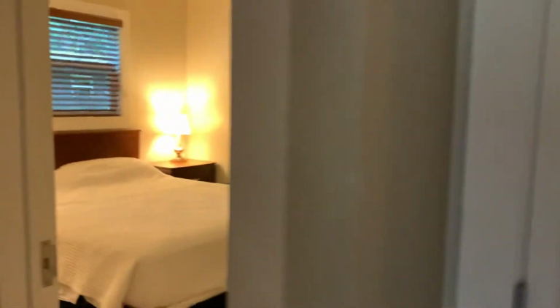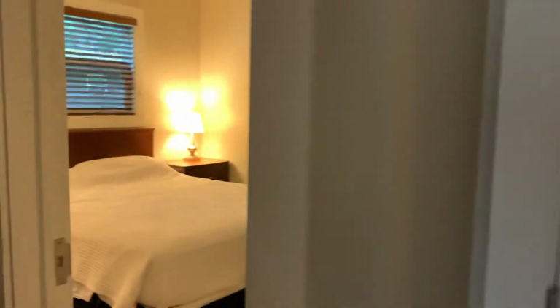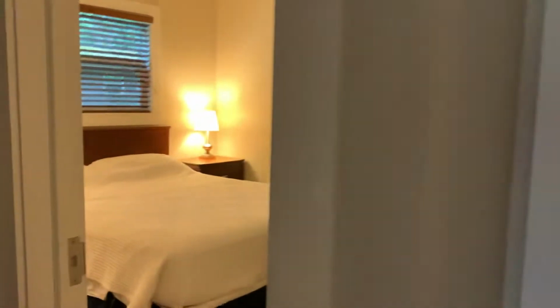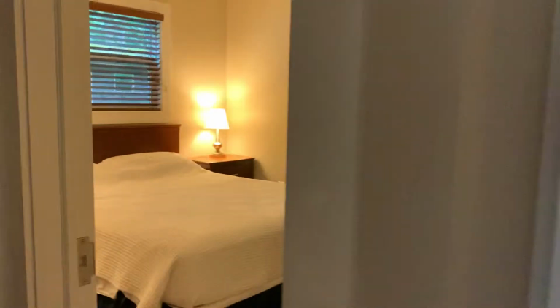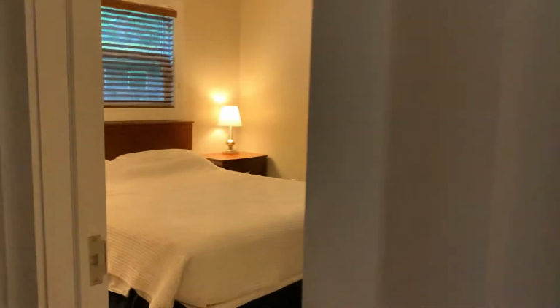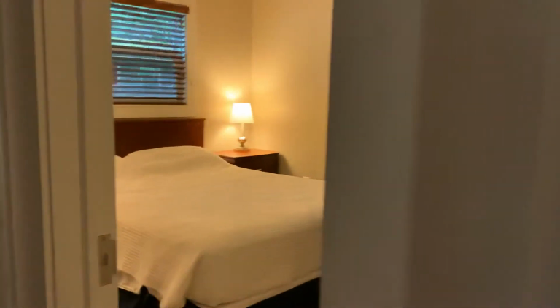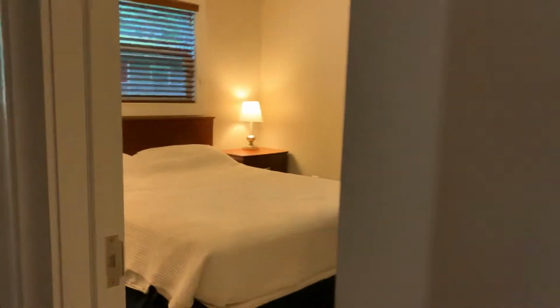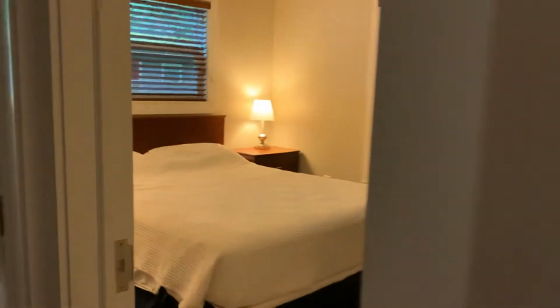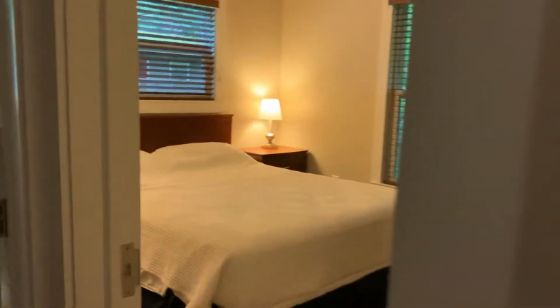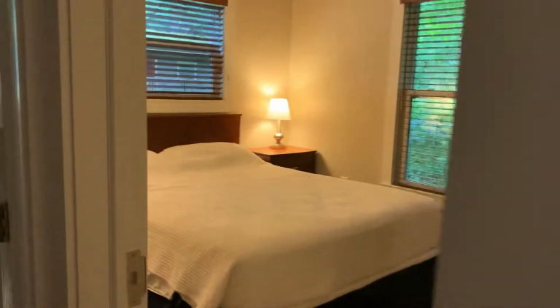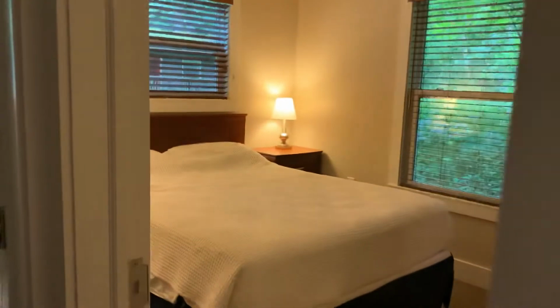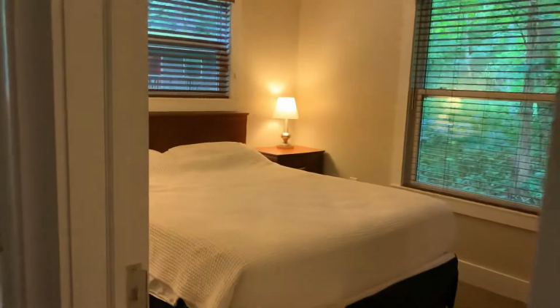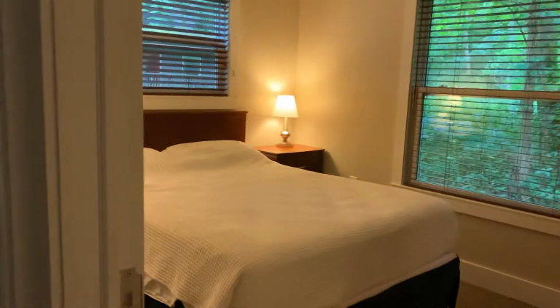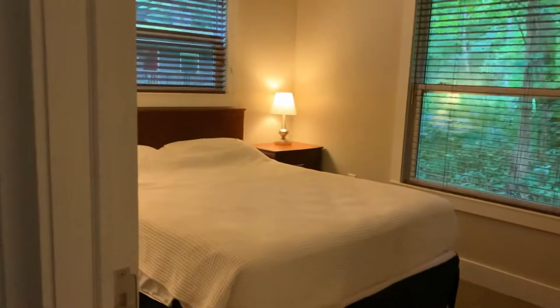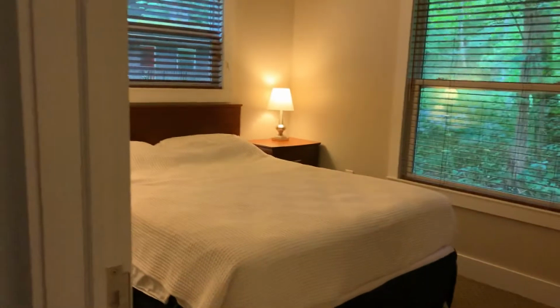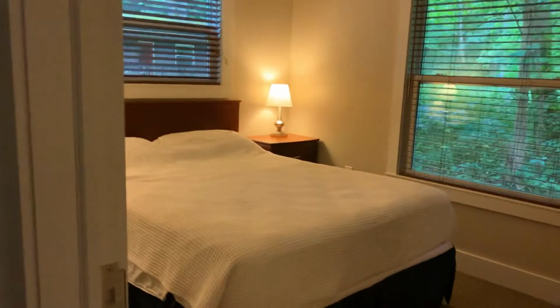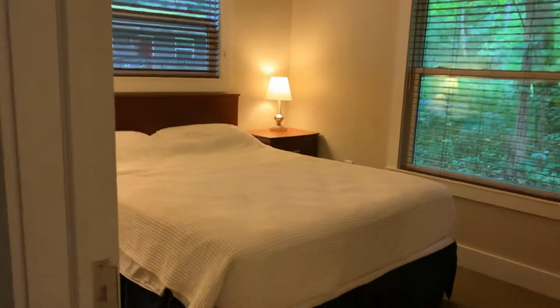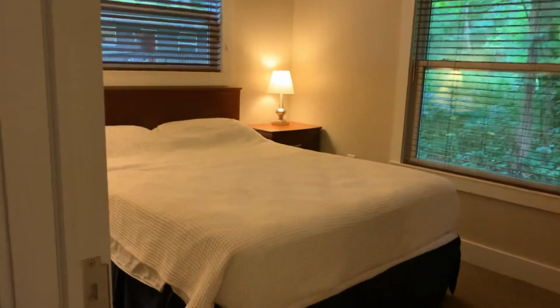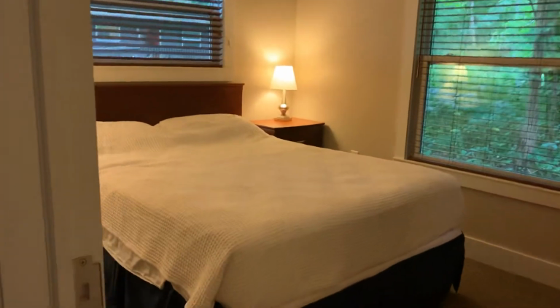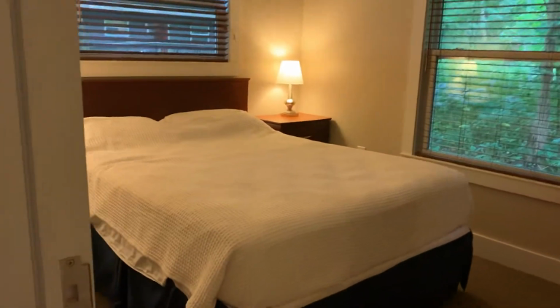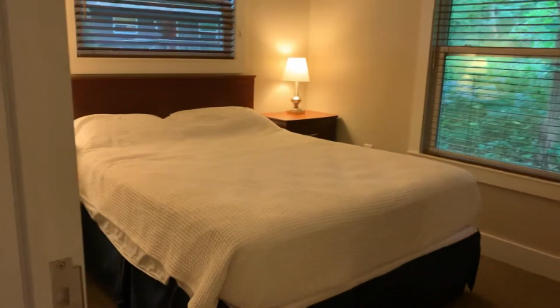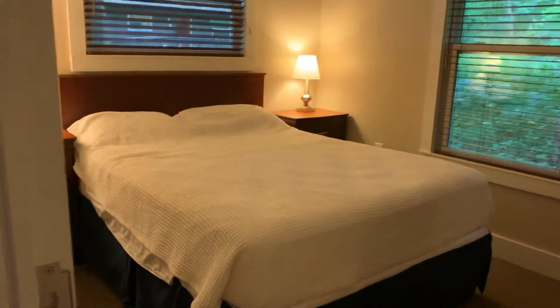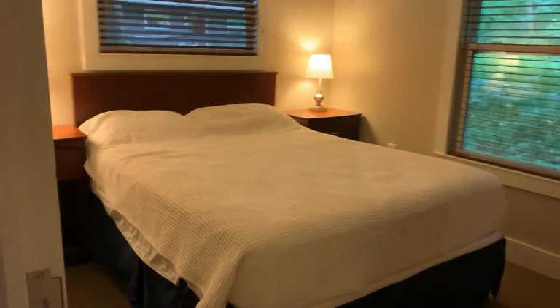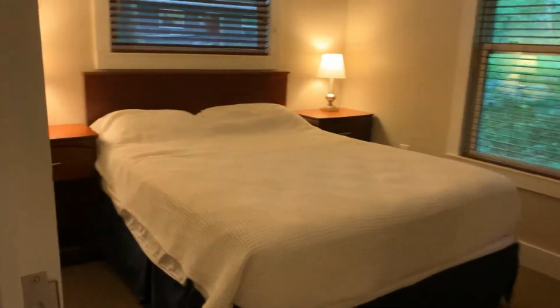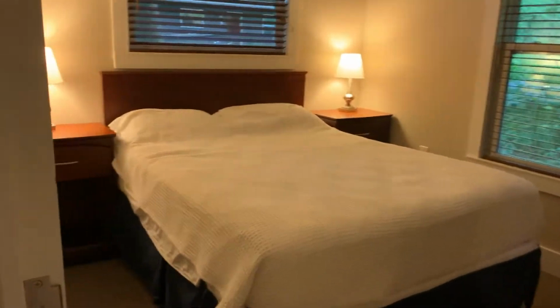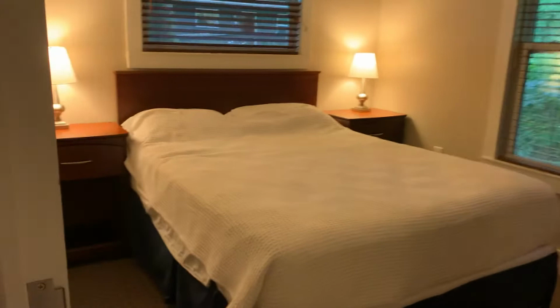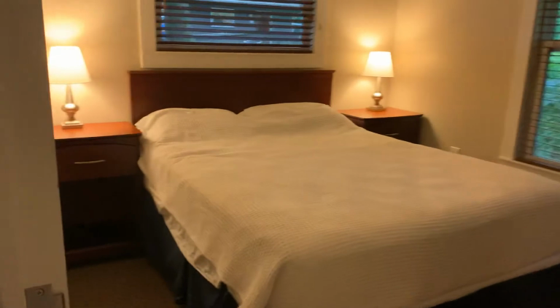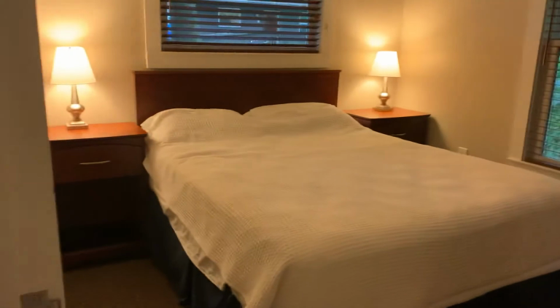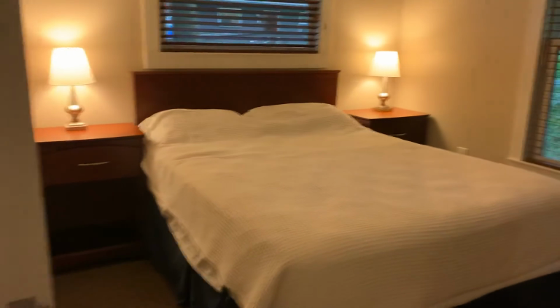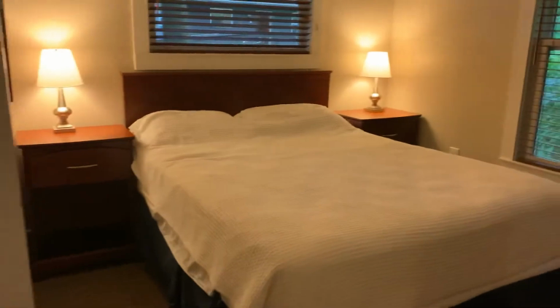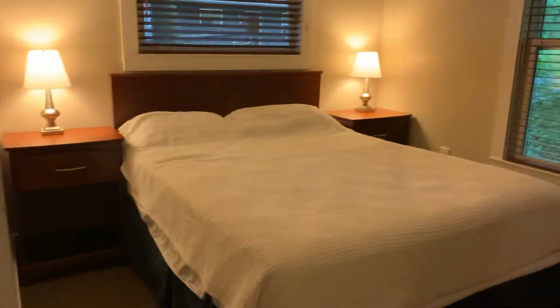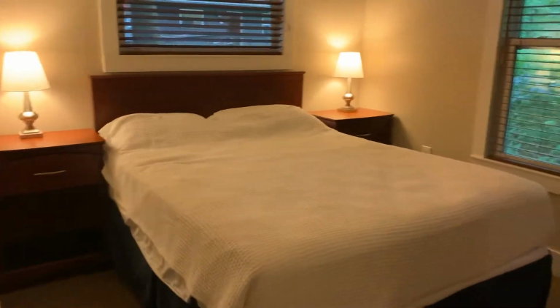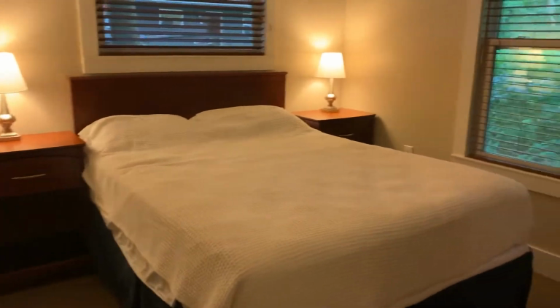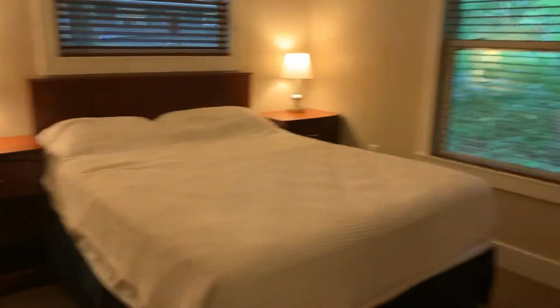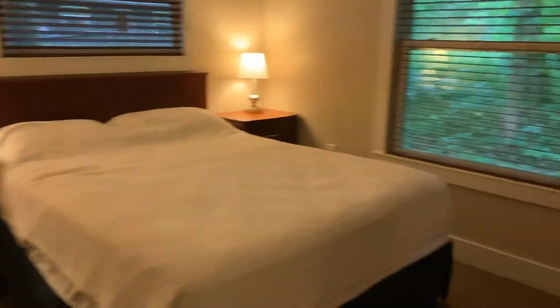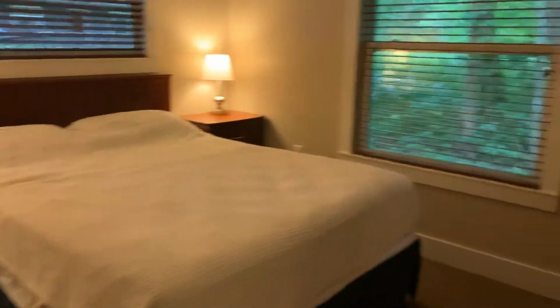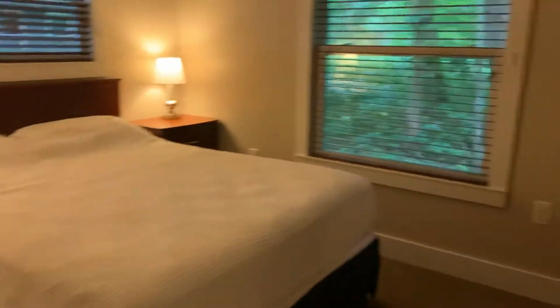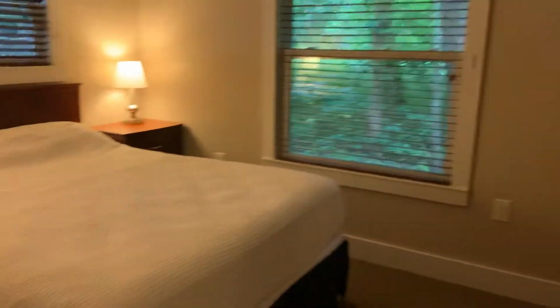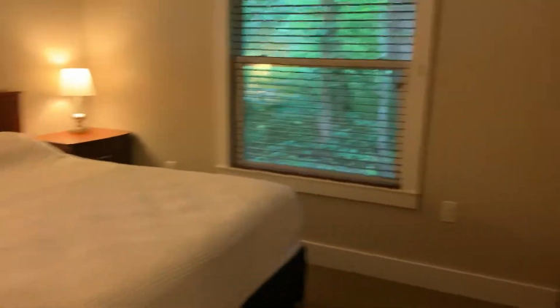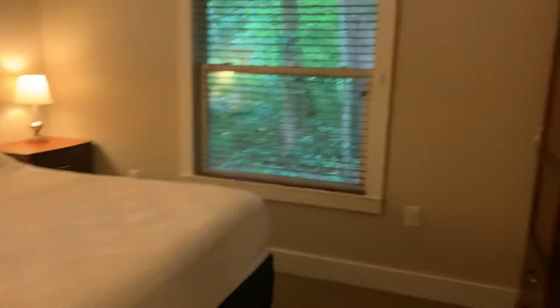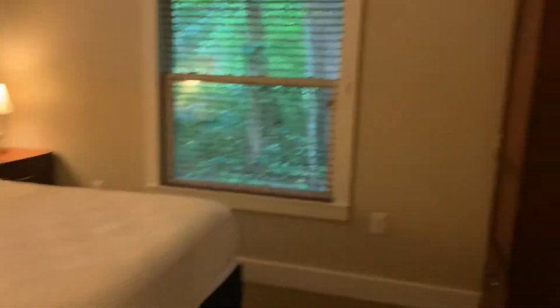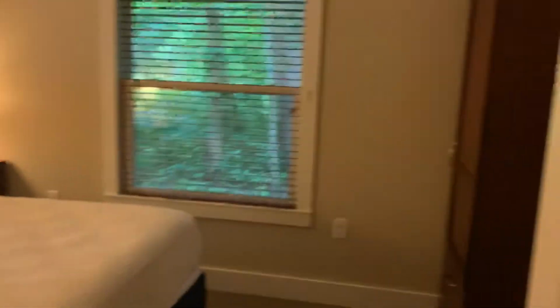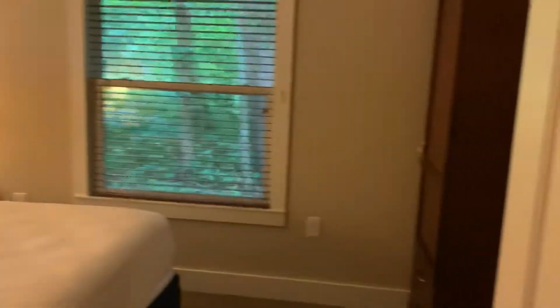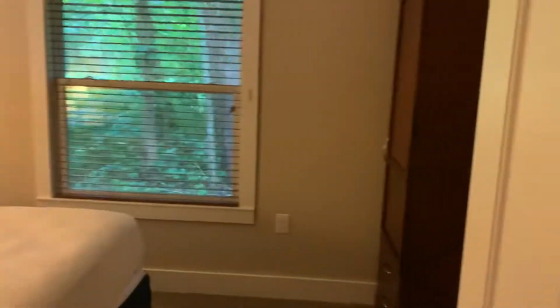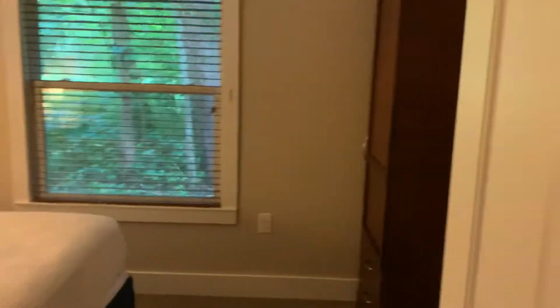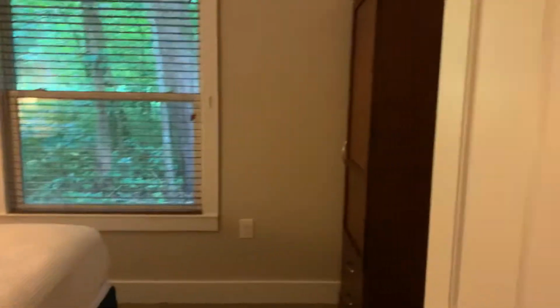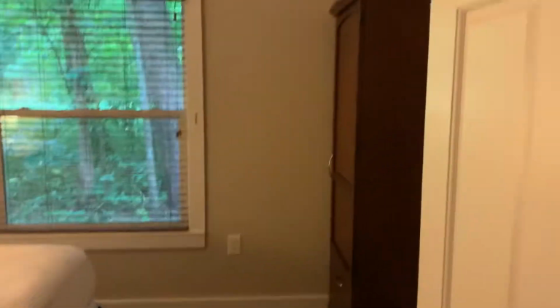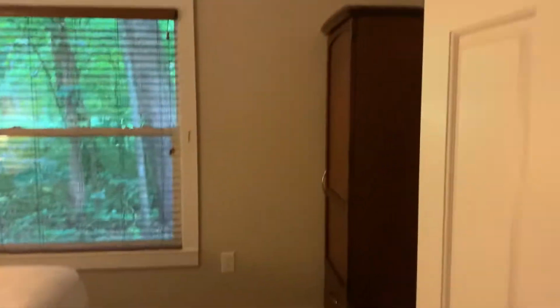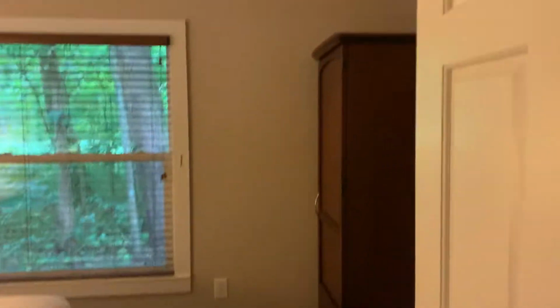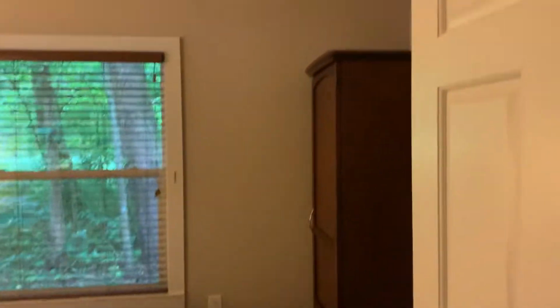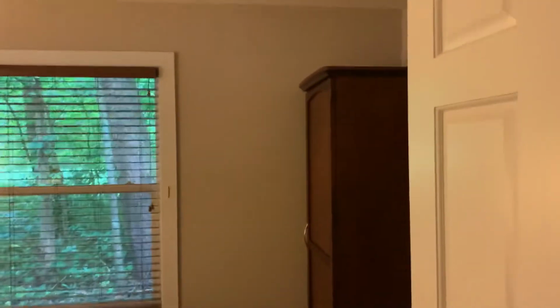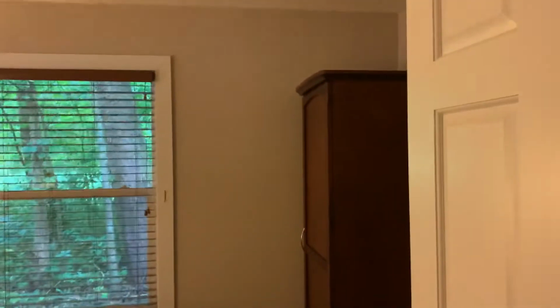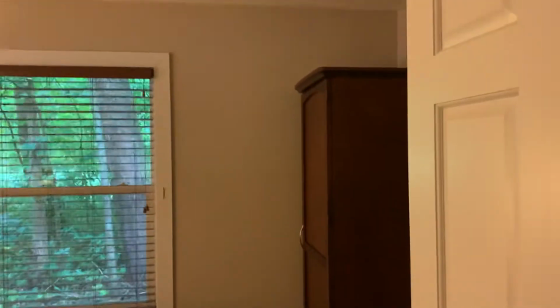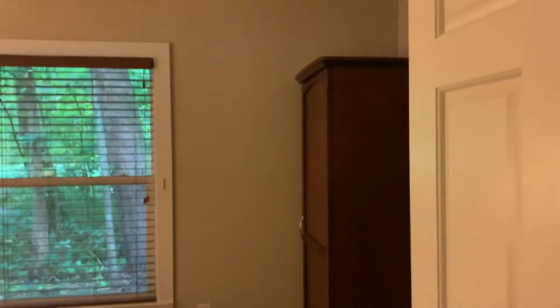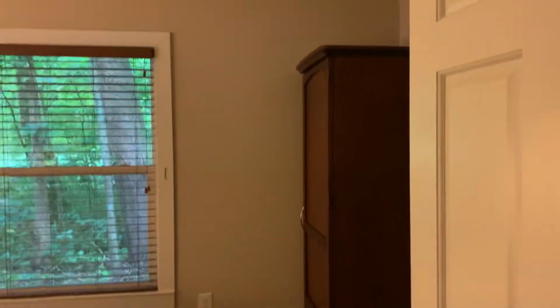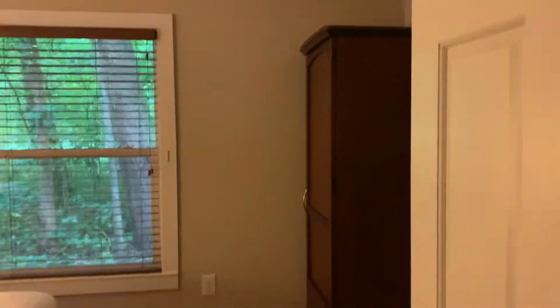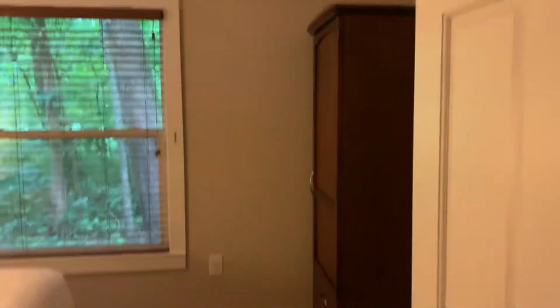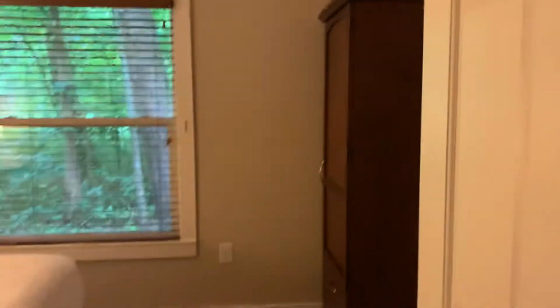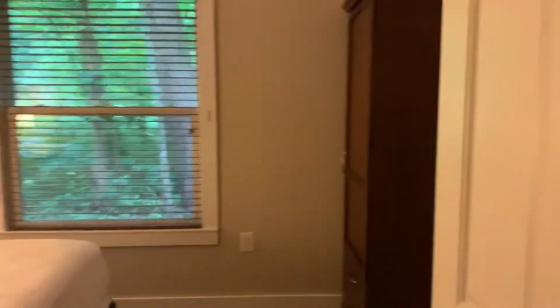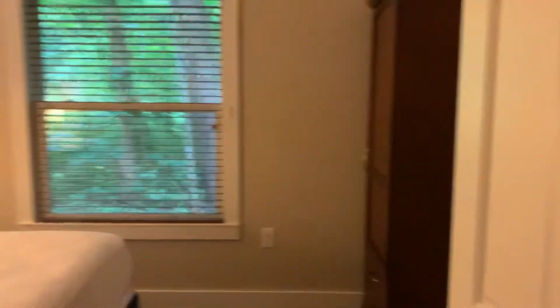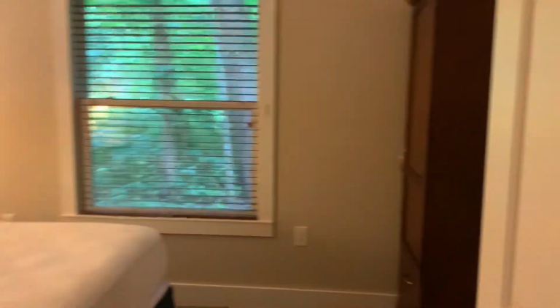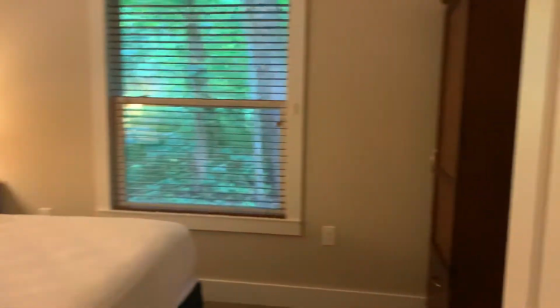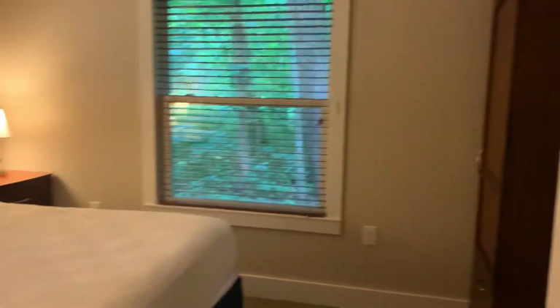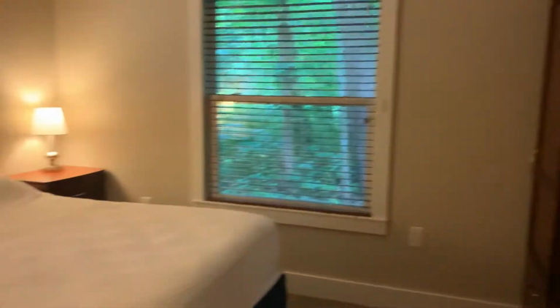Over here is the grown-up room. A nice queen-sized bed with end tables, also with a nice closet for storage during your visit.